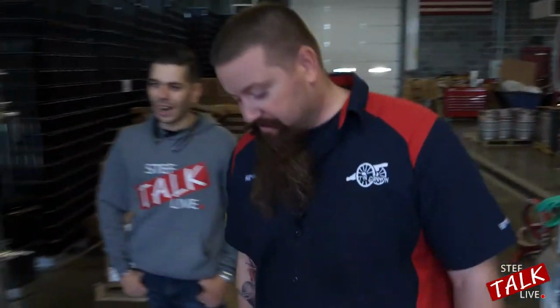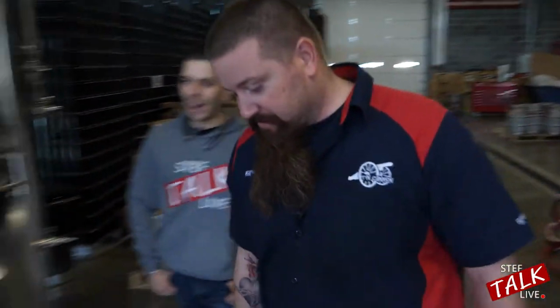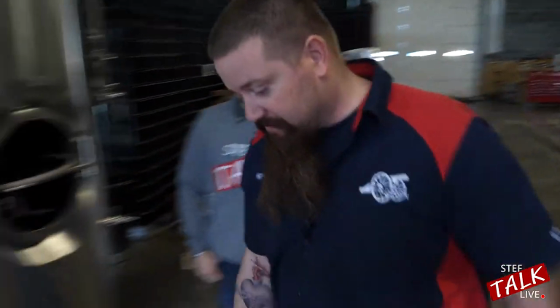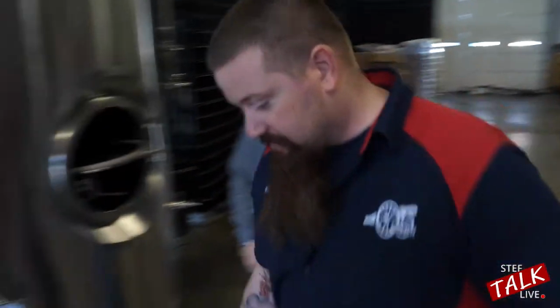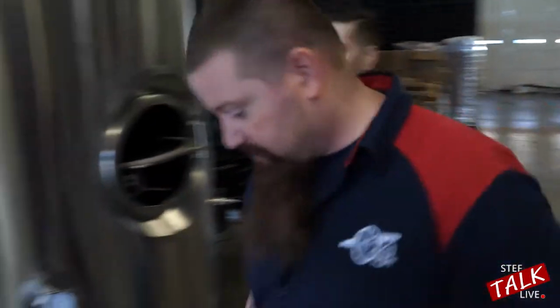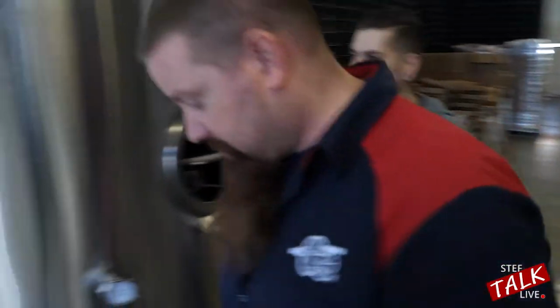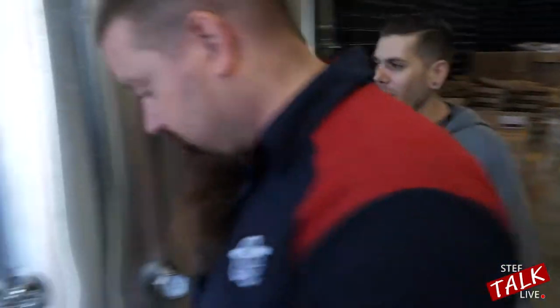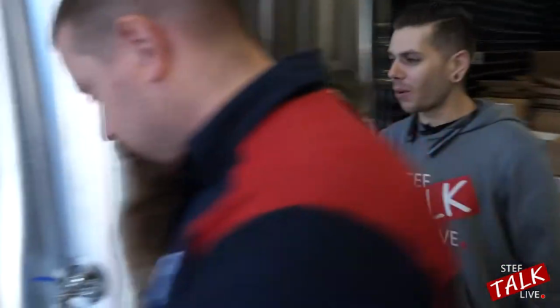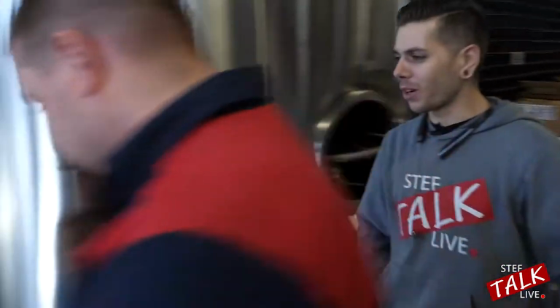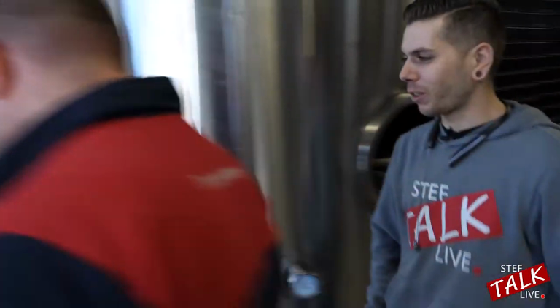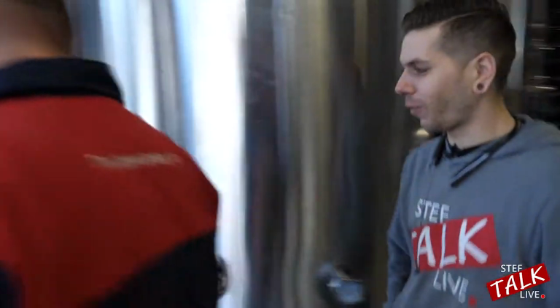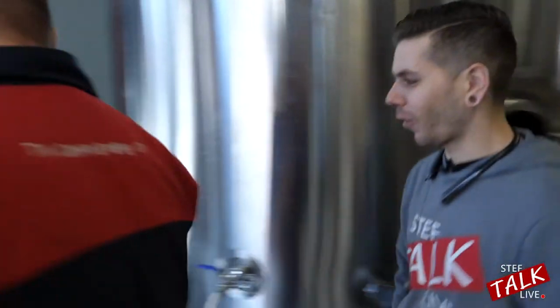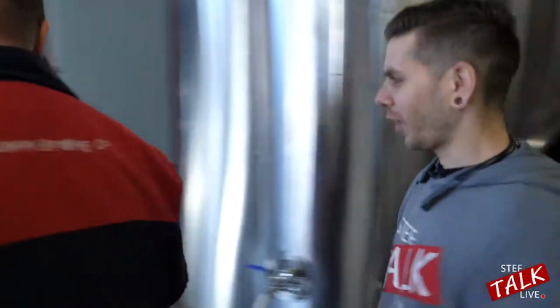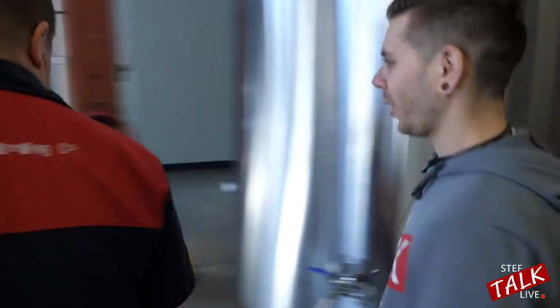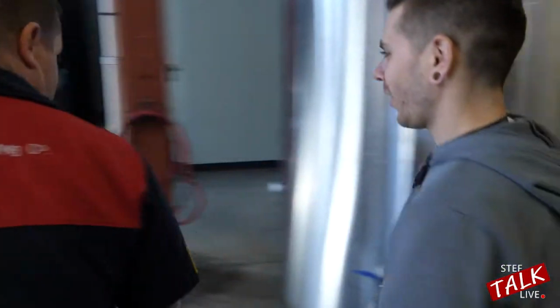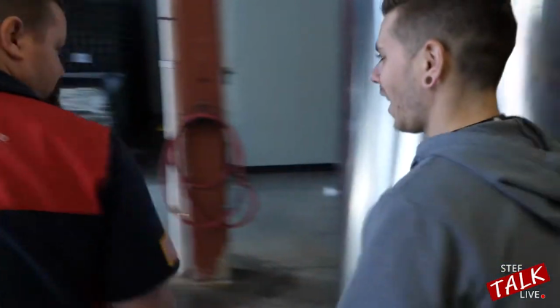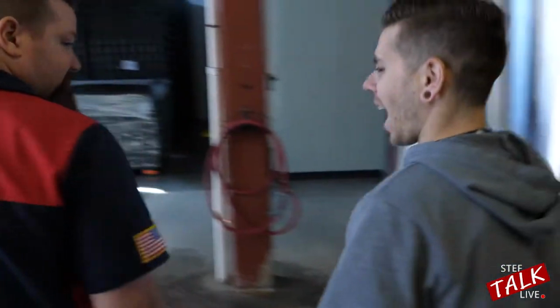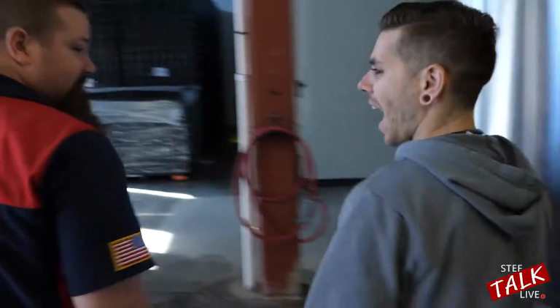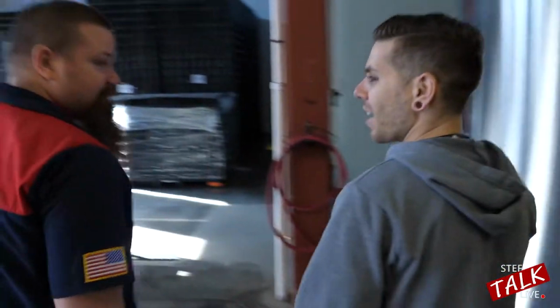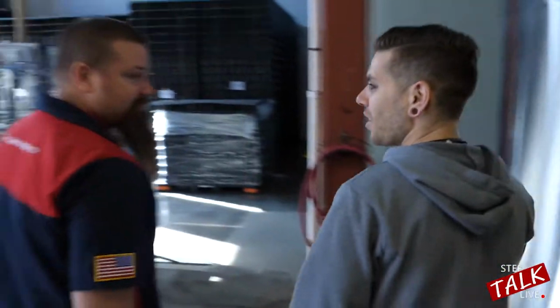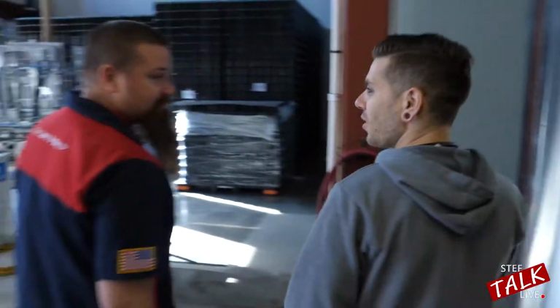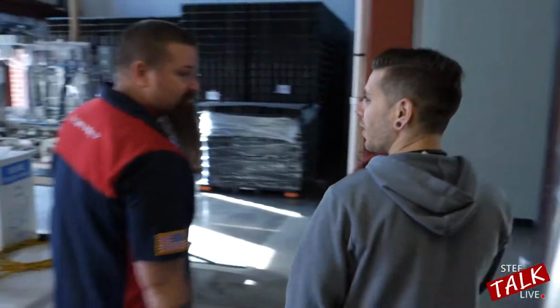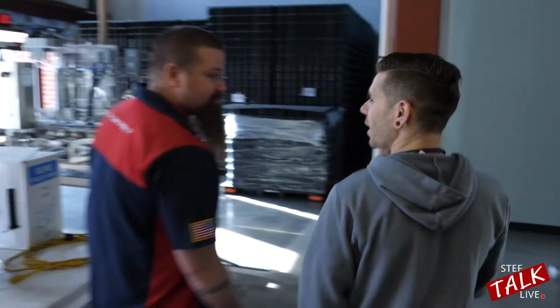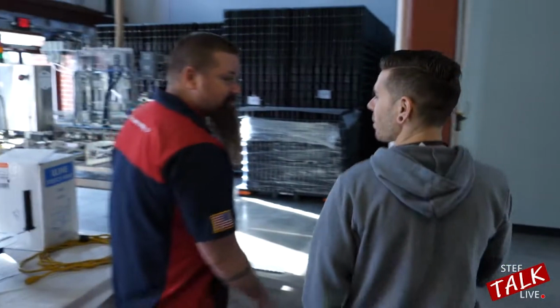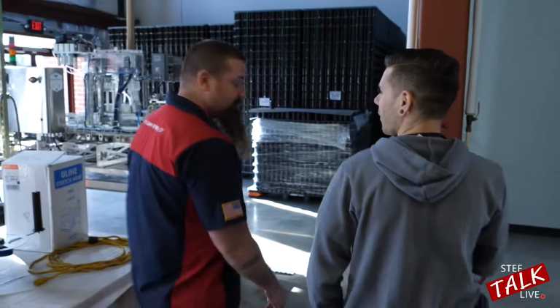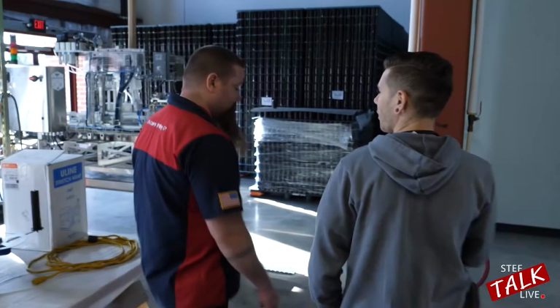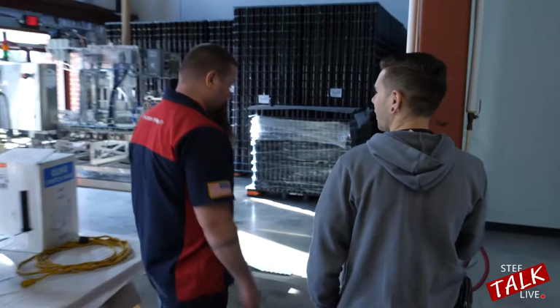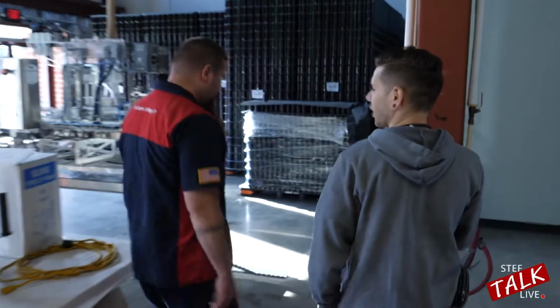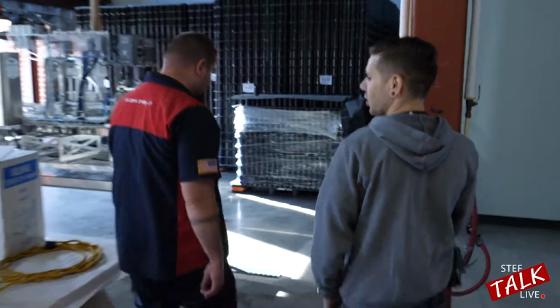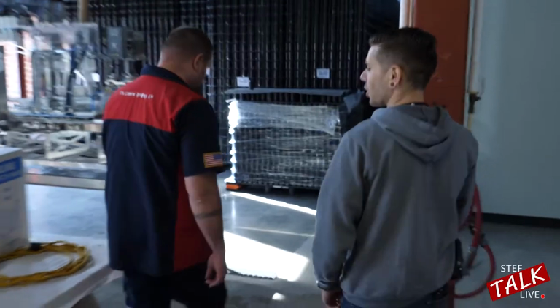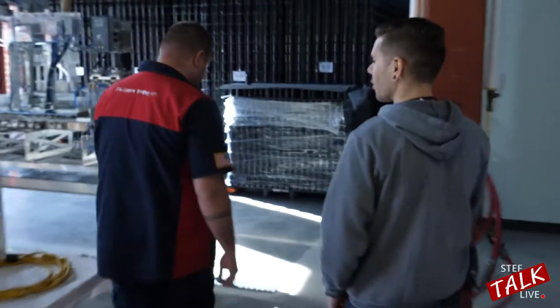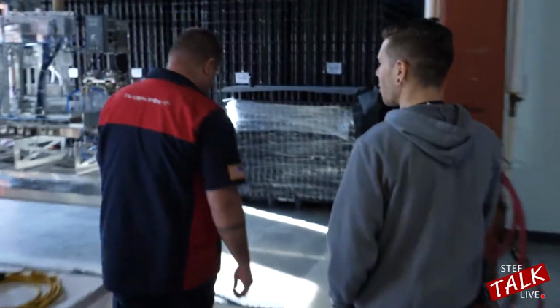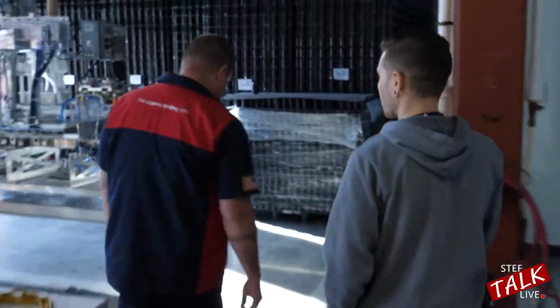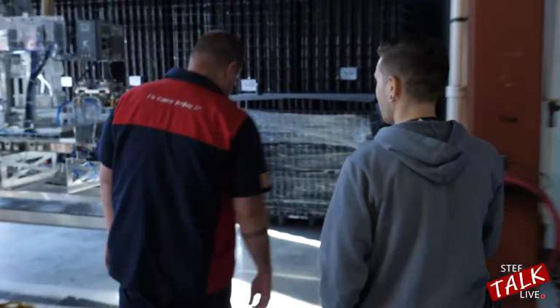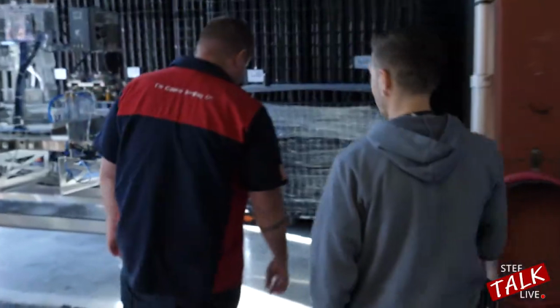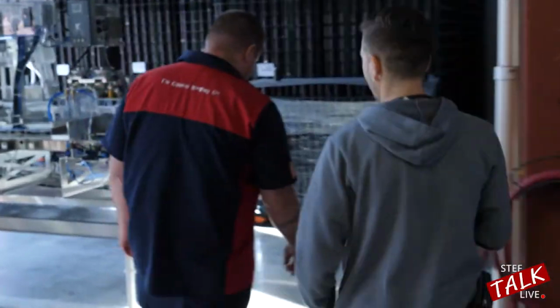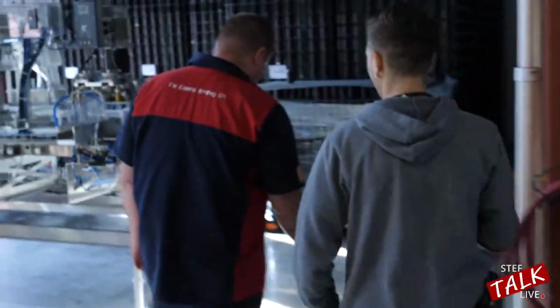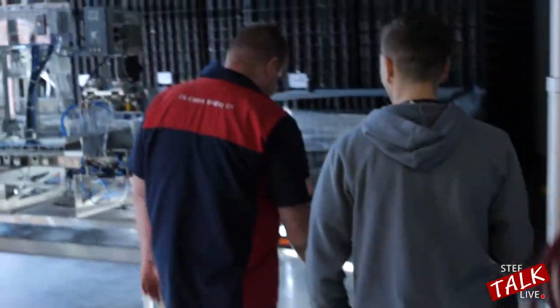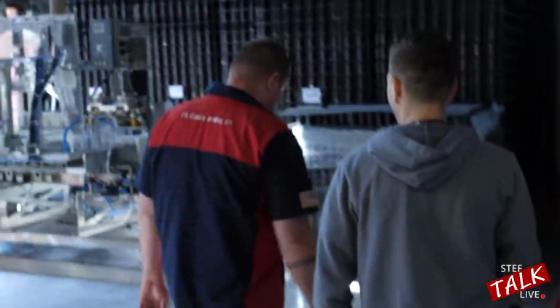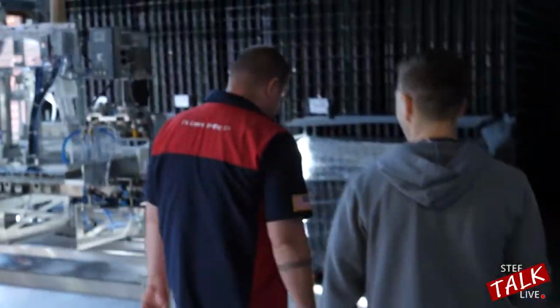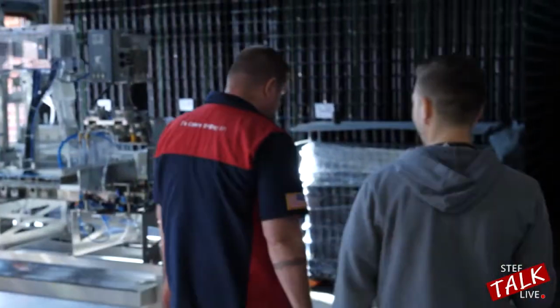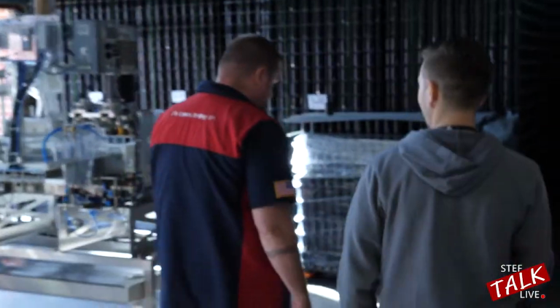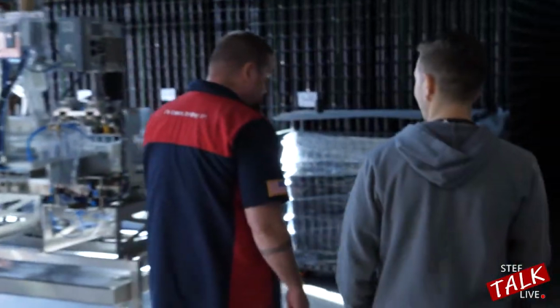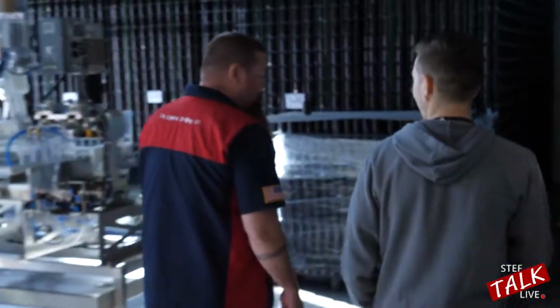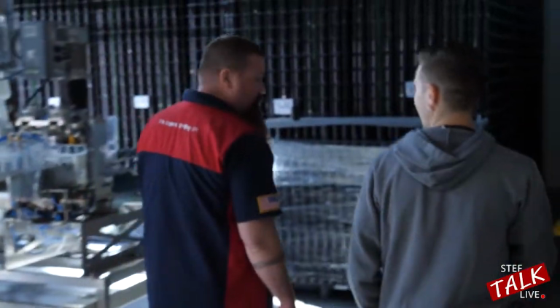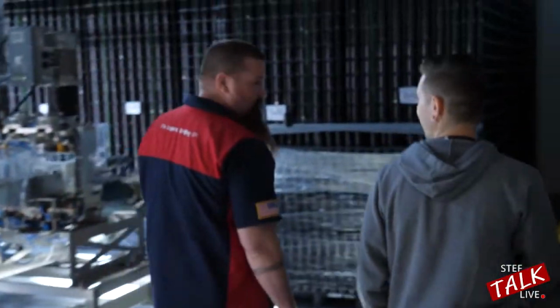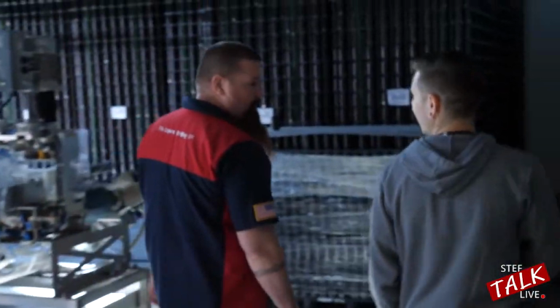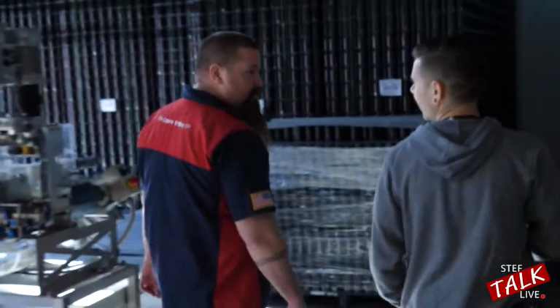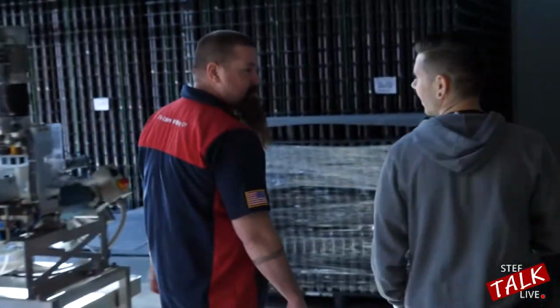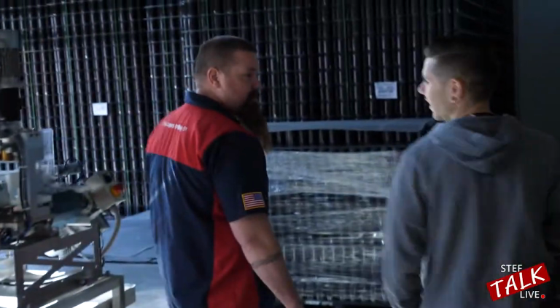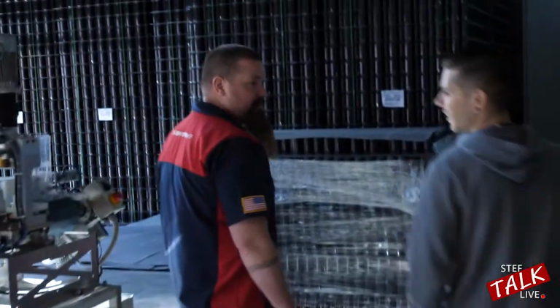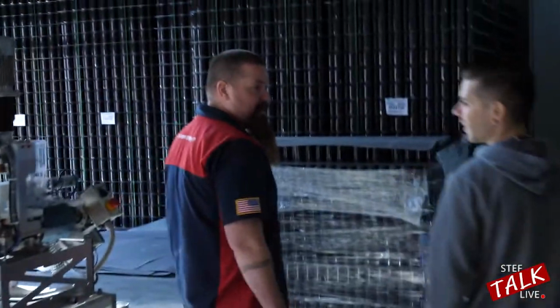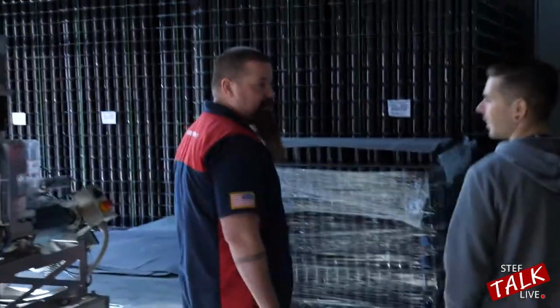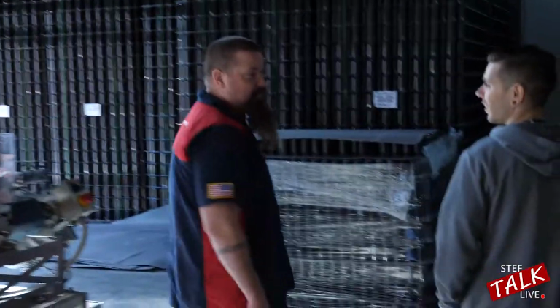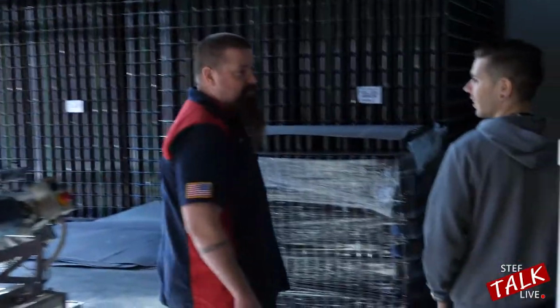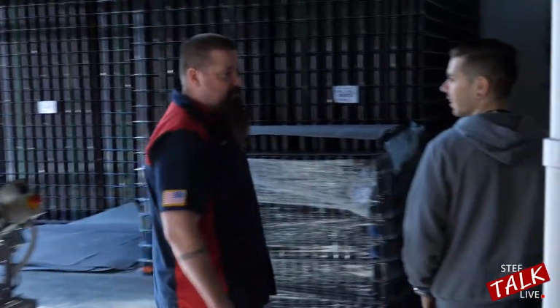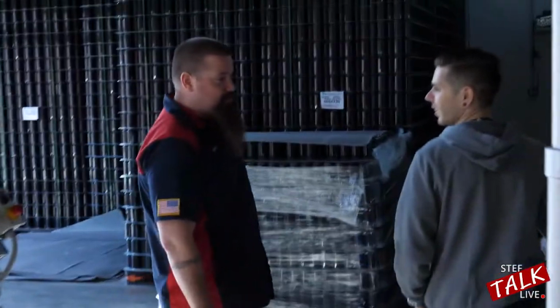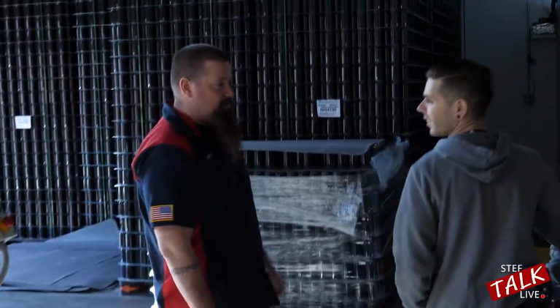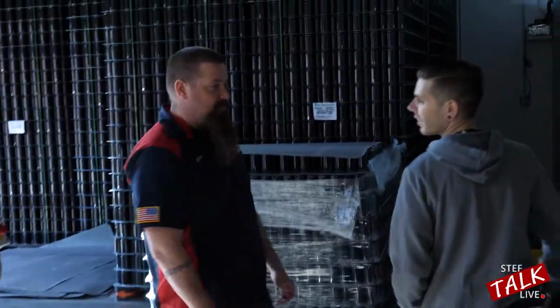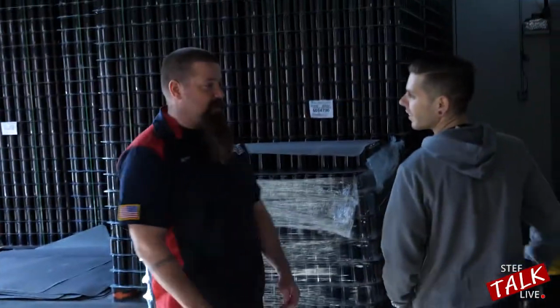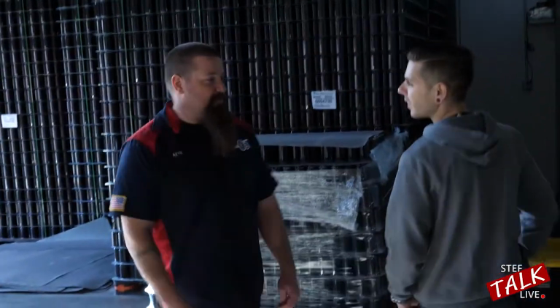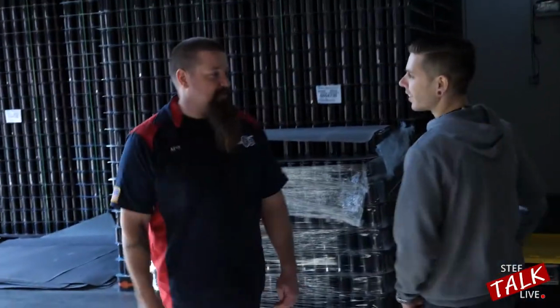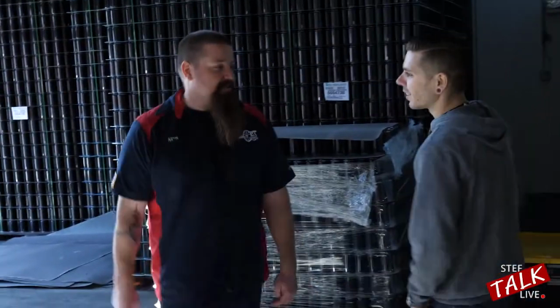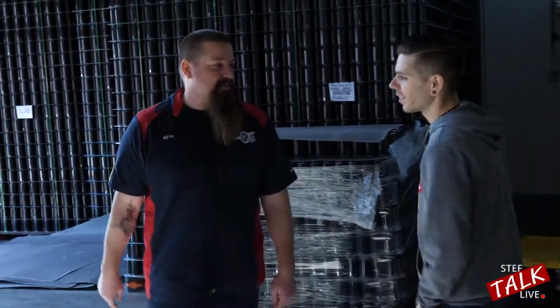How do you keep everything so clean? Scrubbing. Ninety percent of a brewer's job is cleaning.